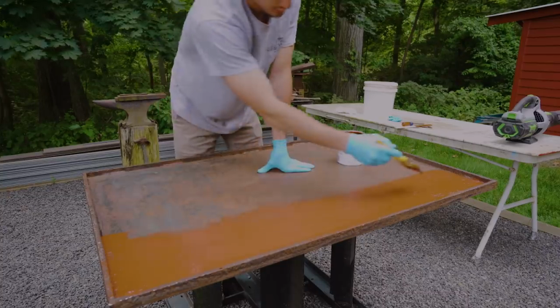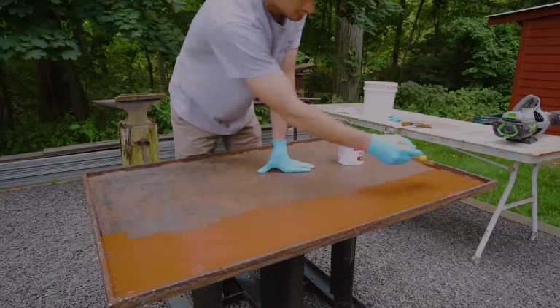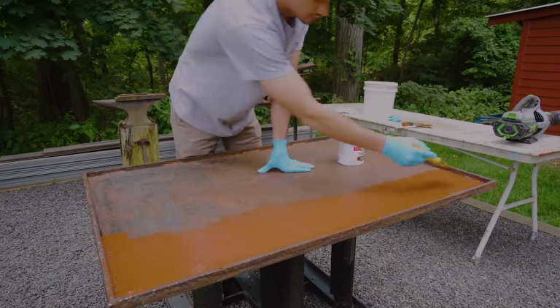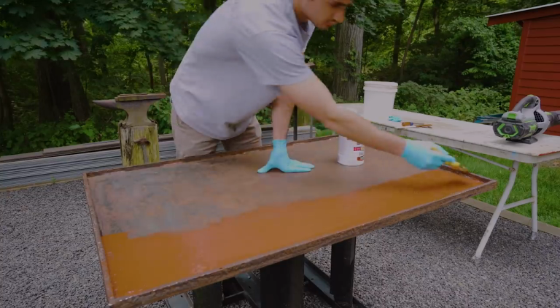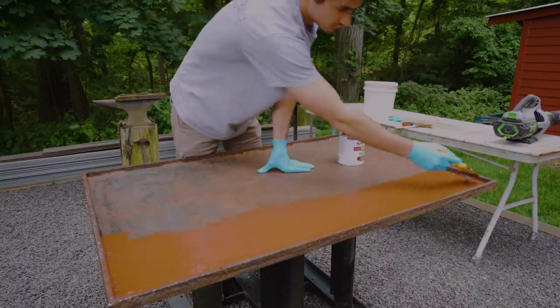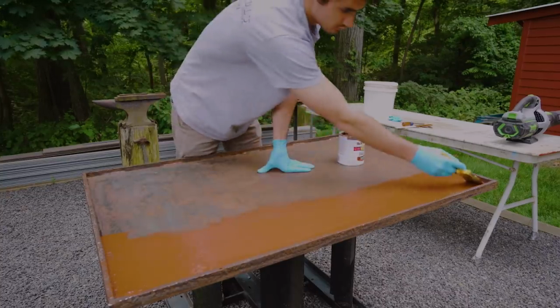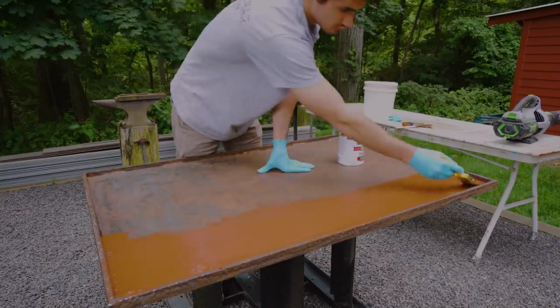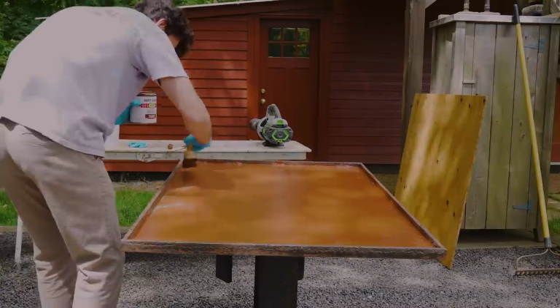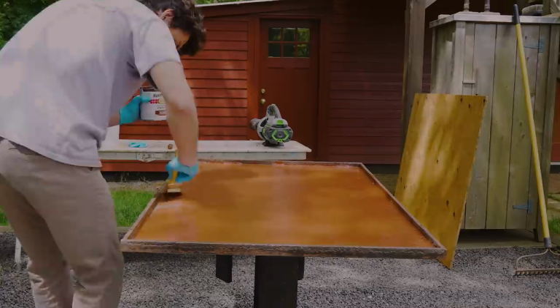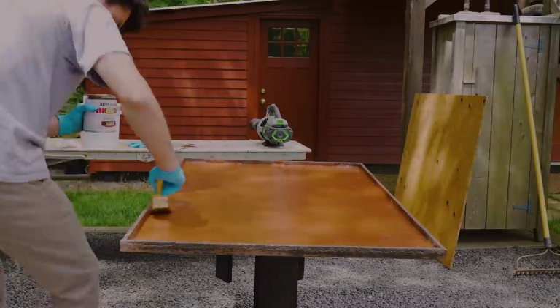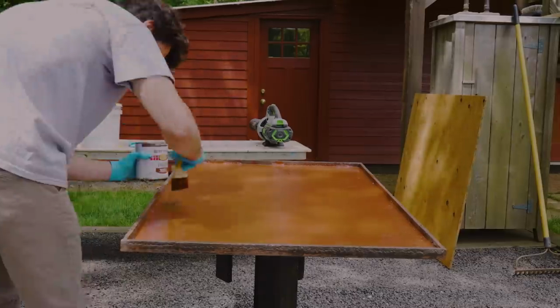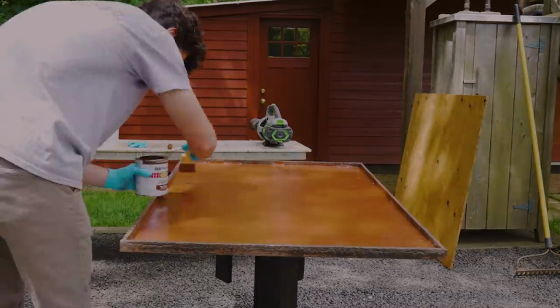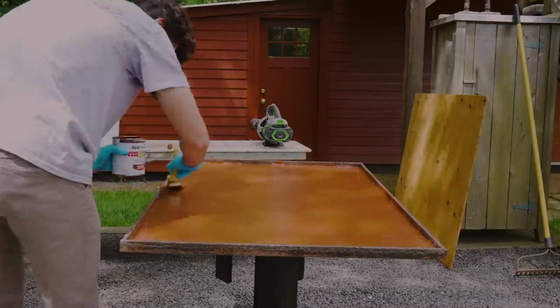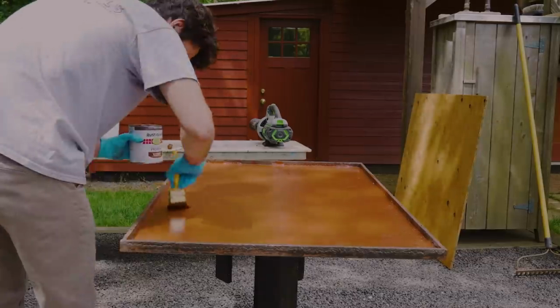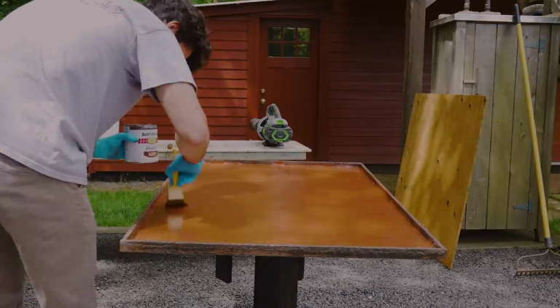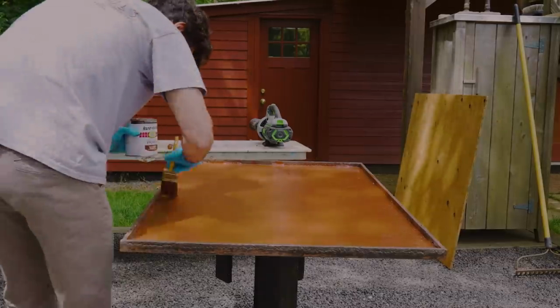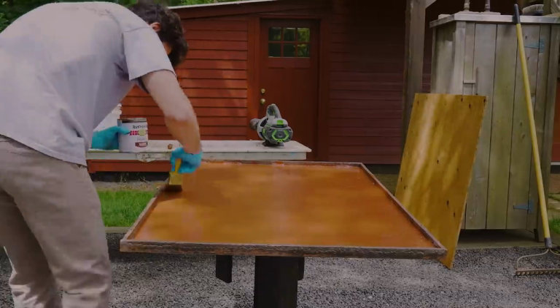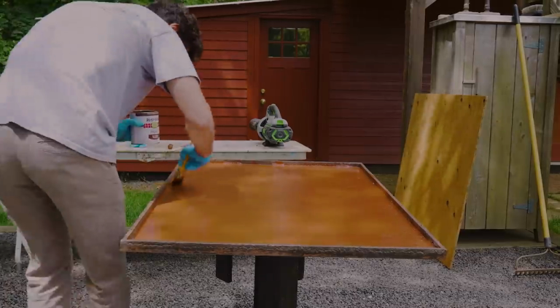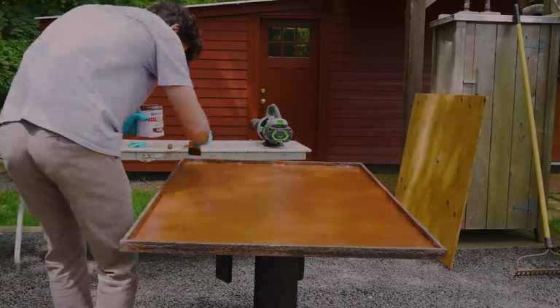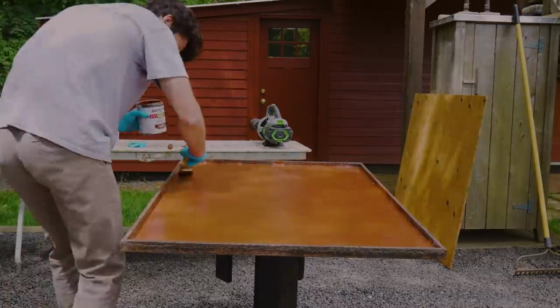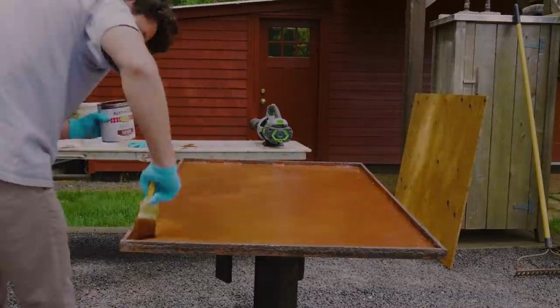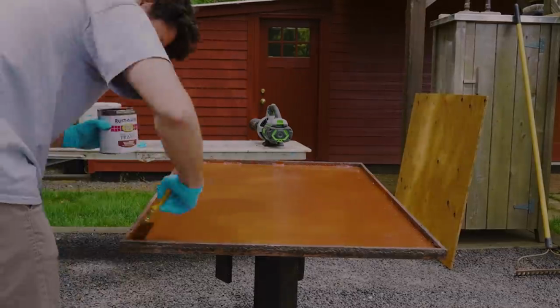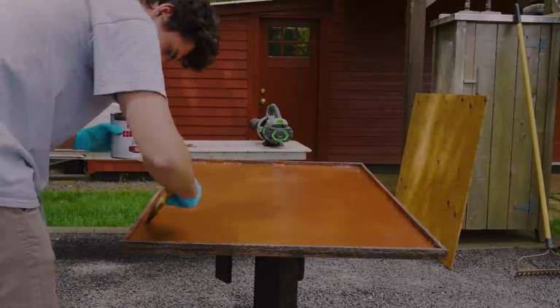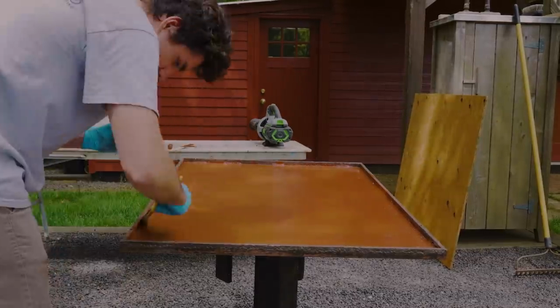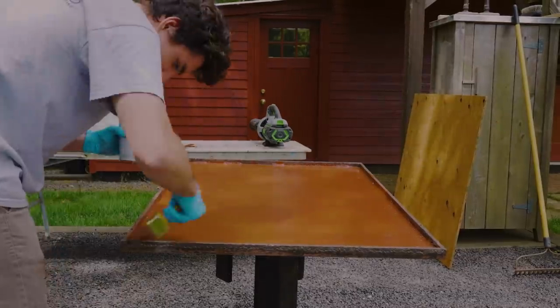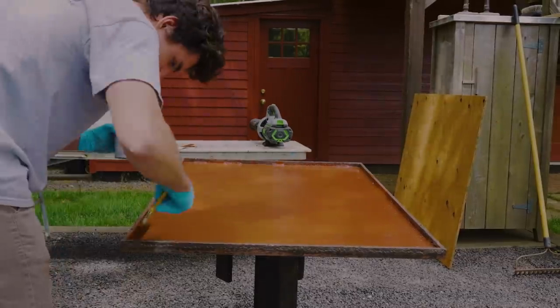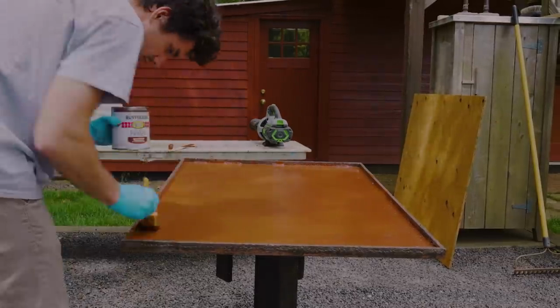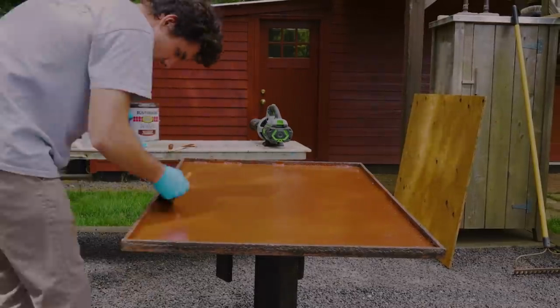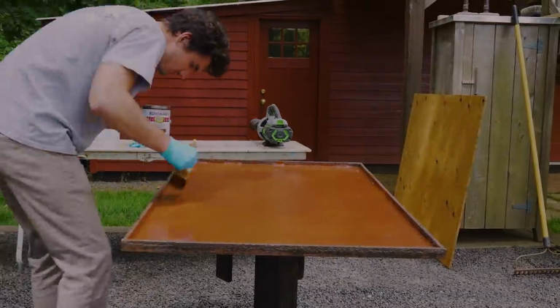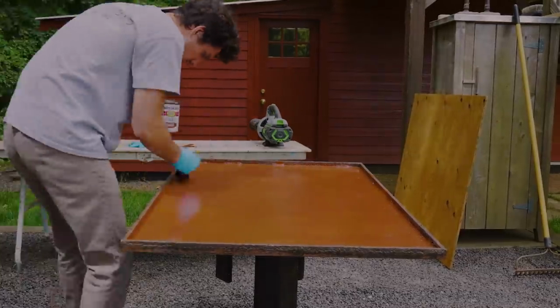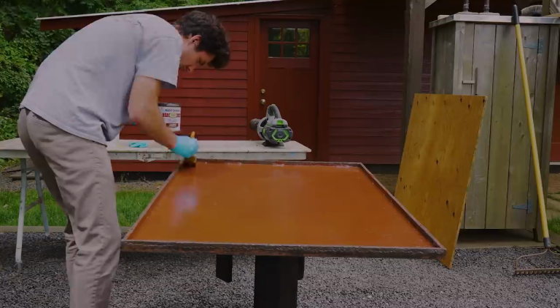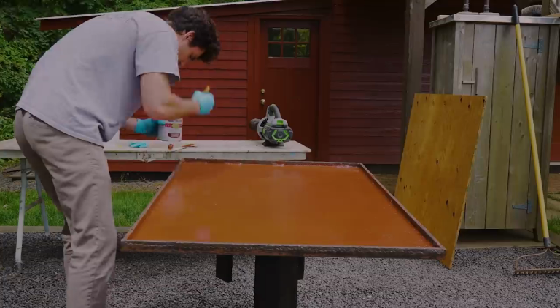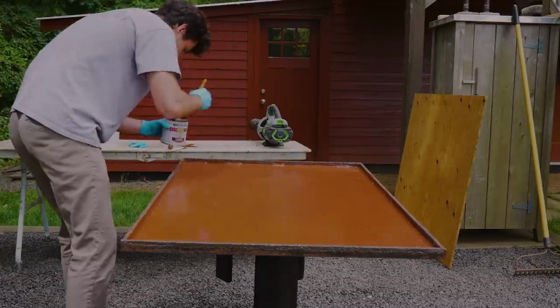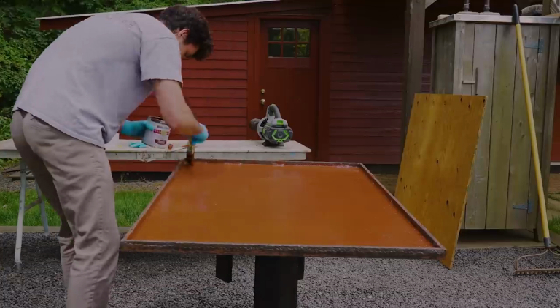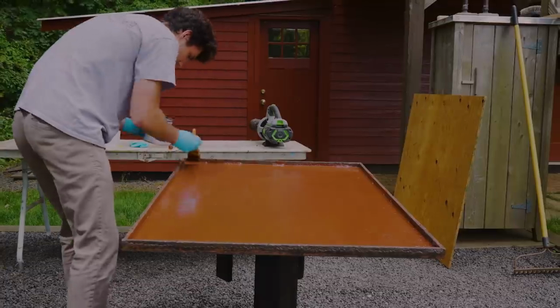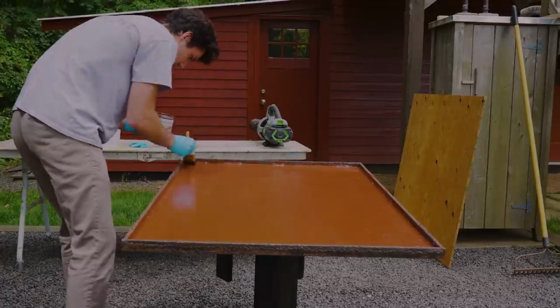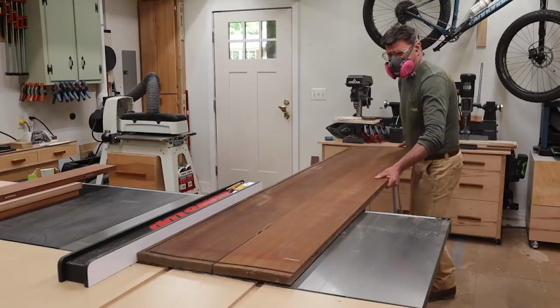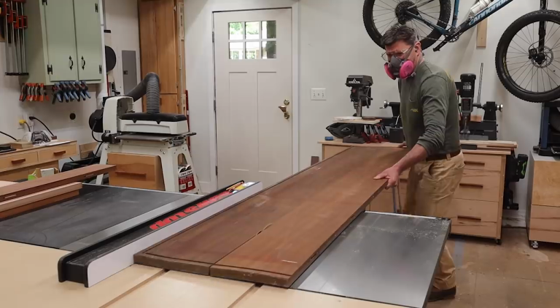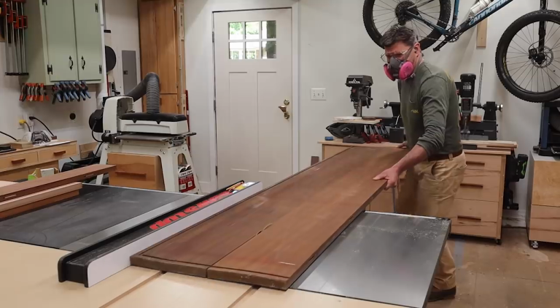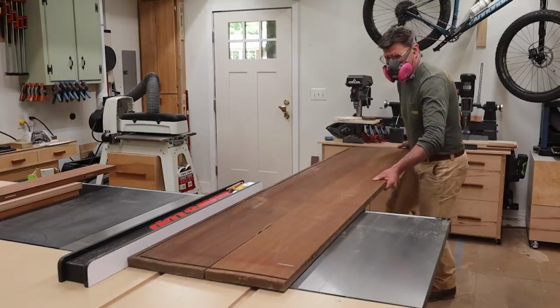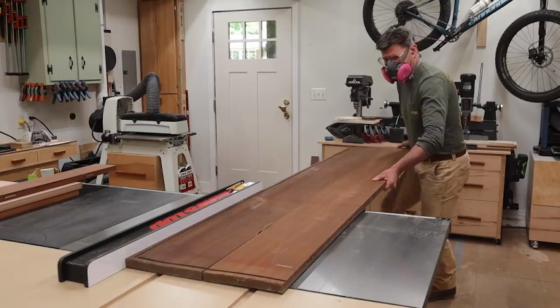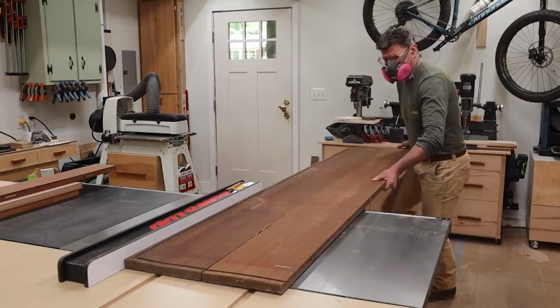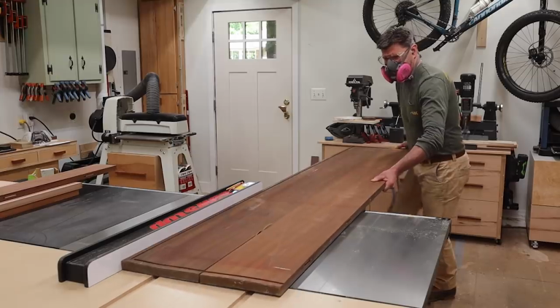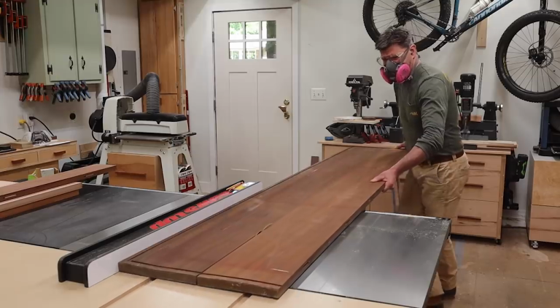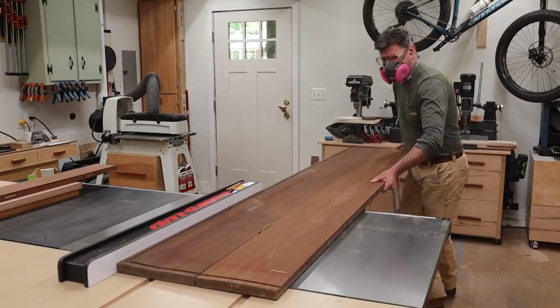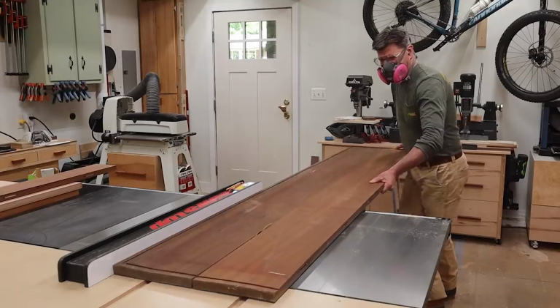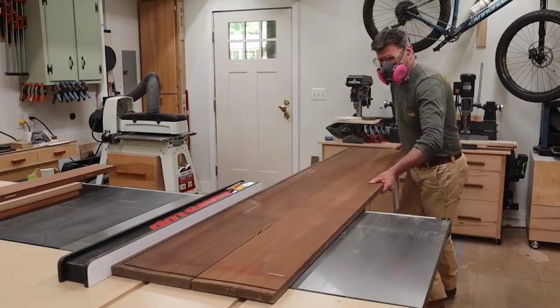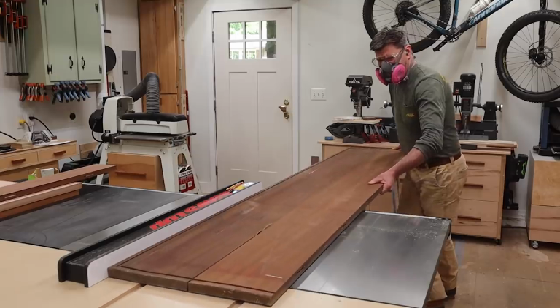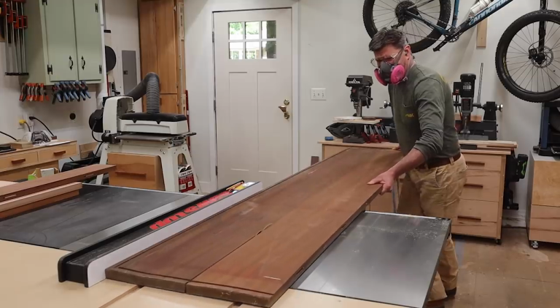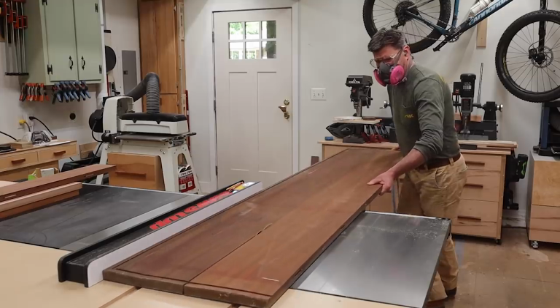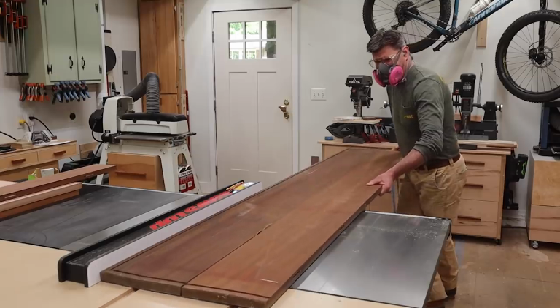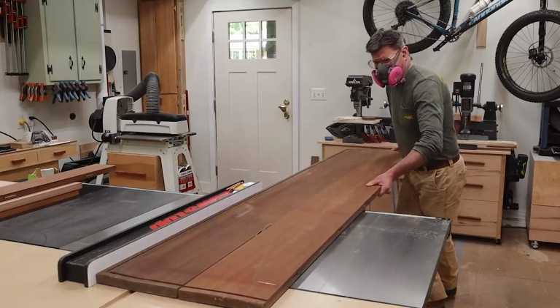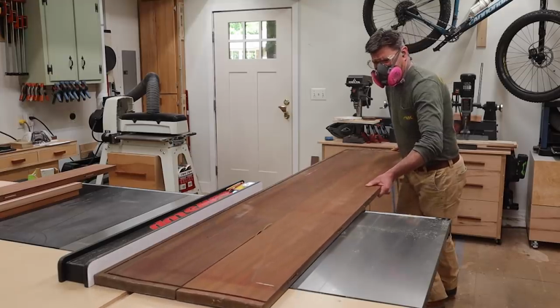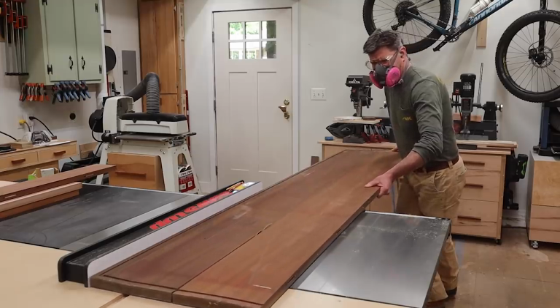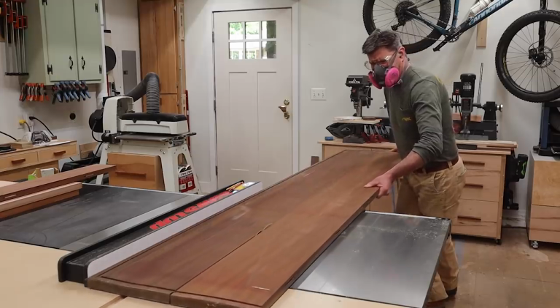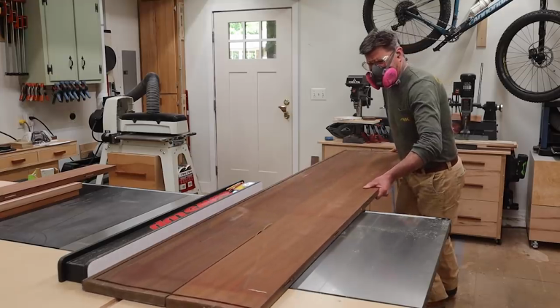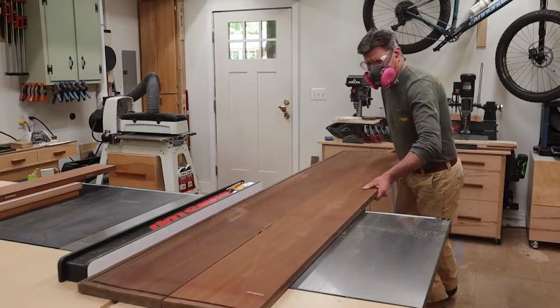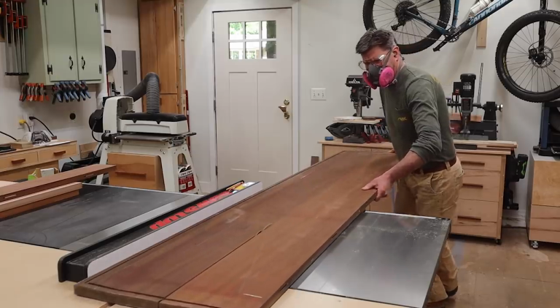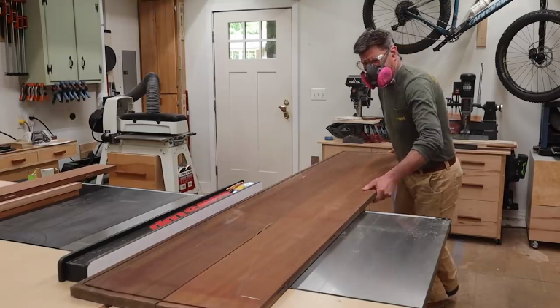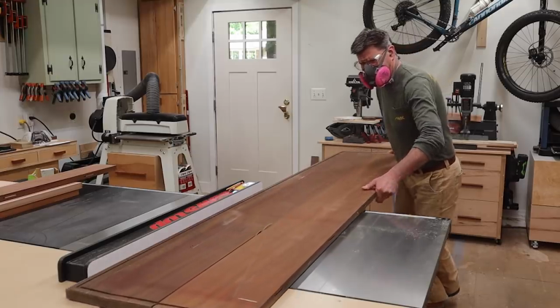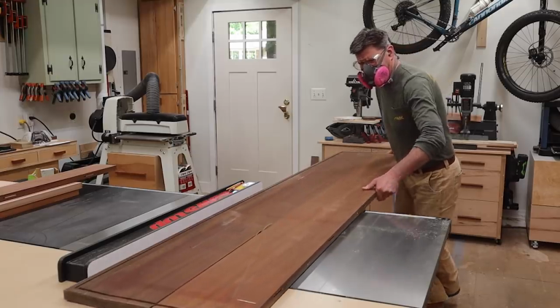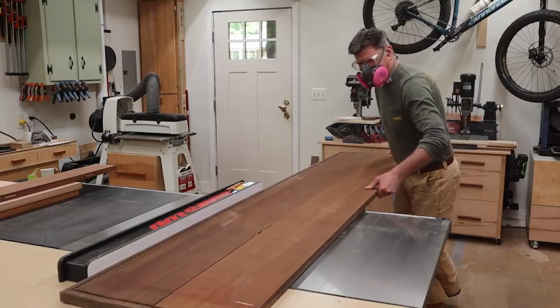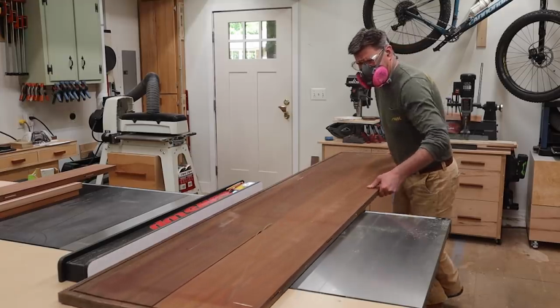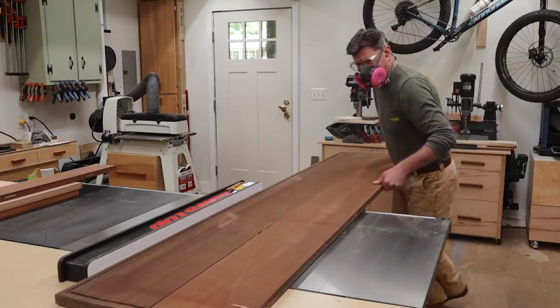While Walter's working on the base, I'll get to work on the top. I'm going to rip these old boards down and send them through the planer.